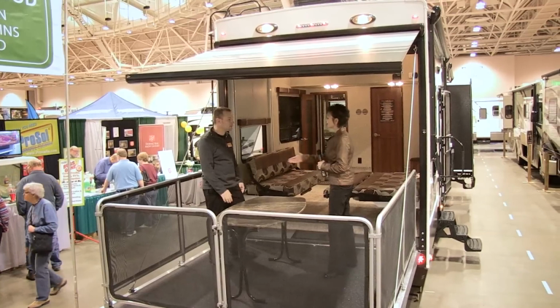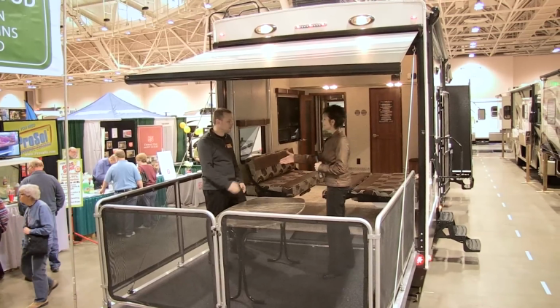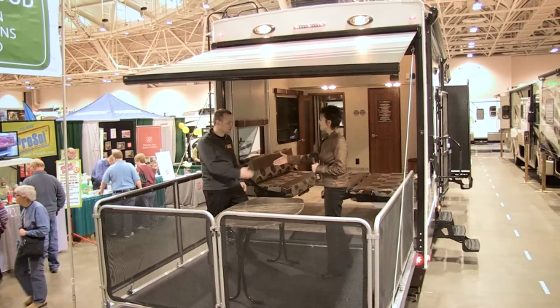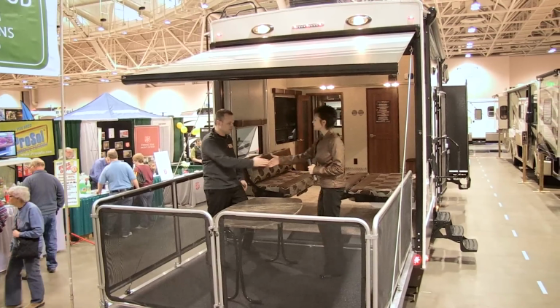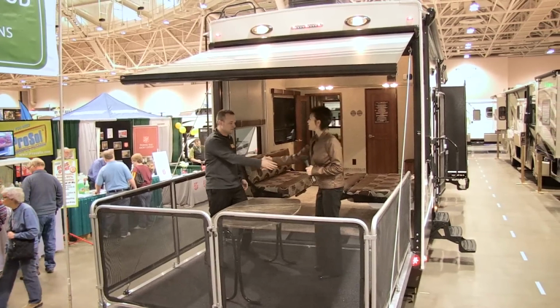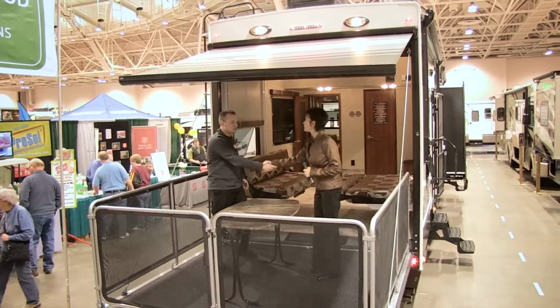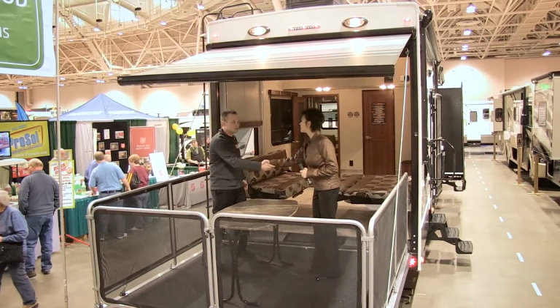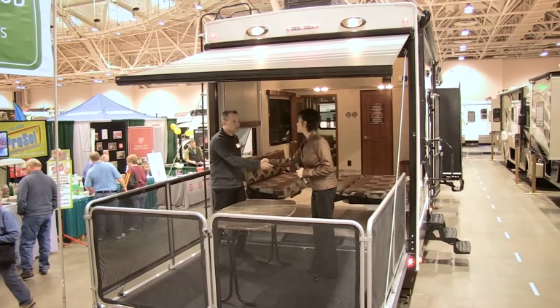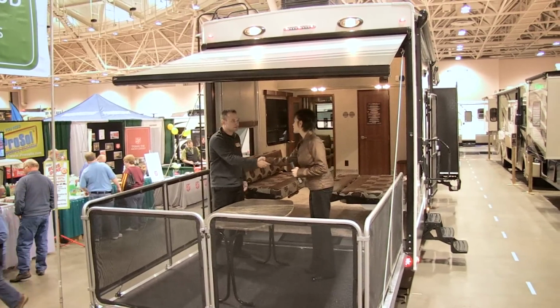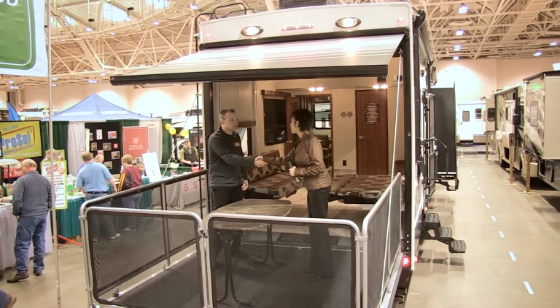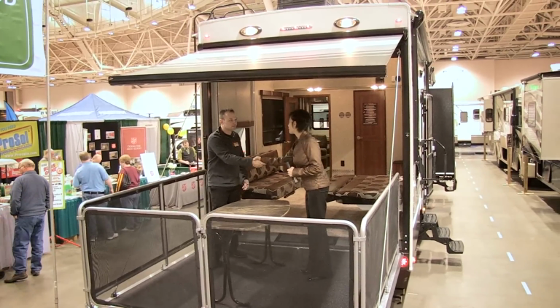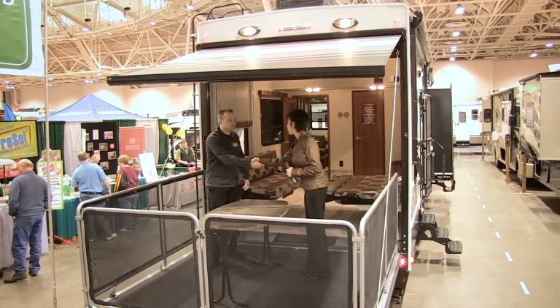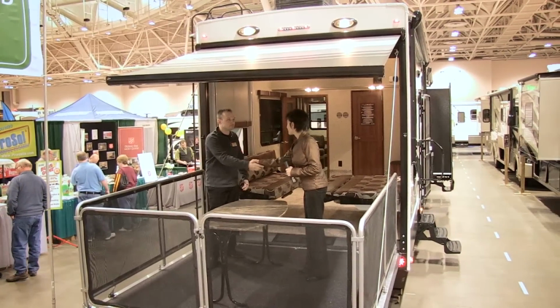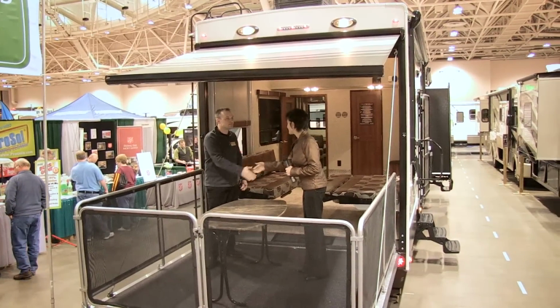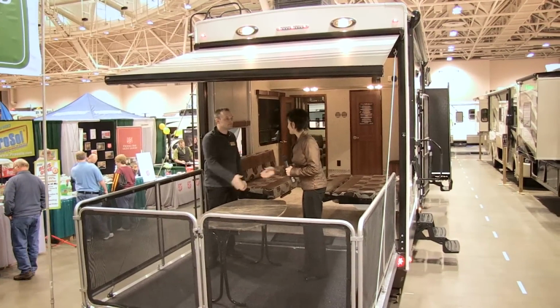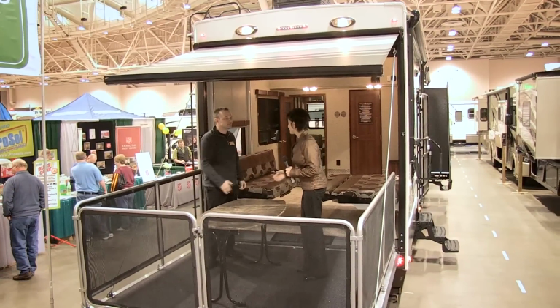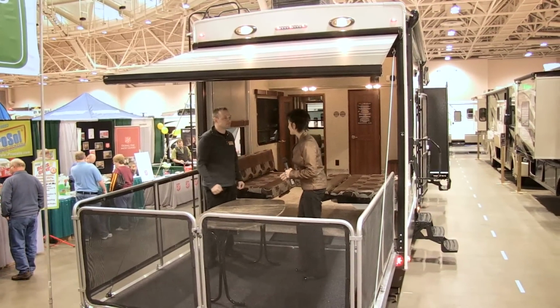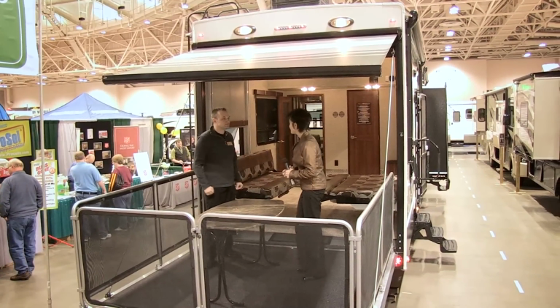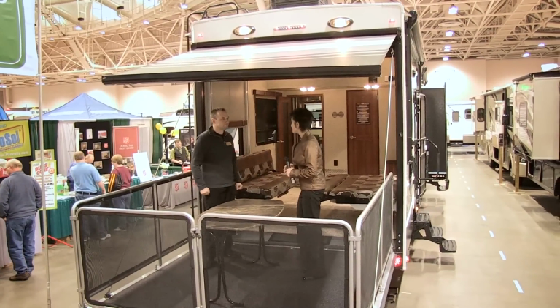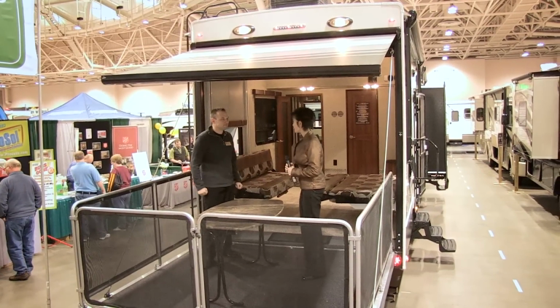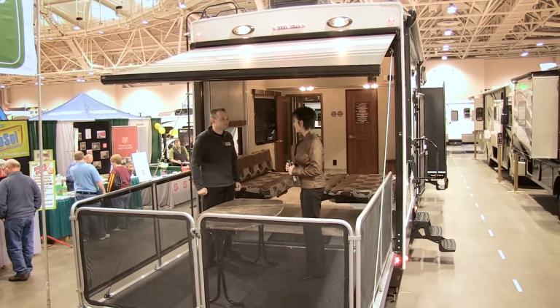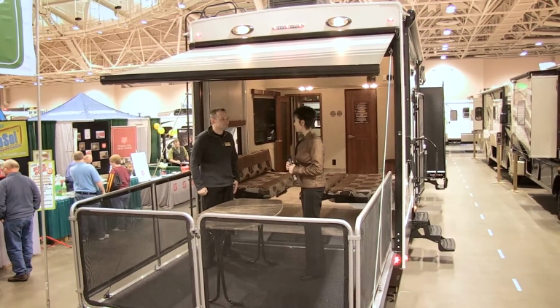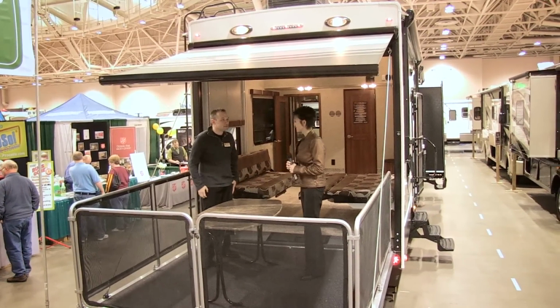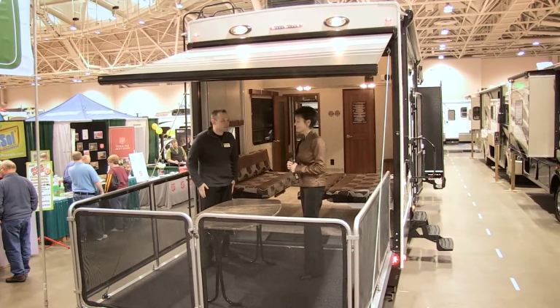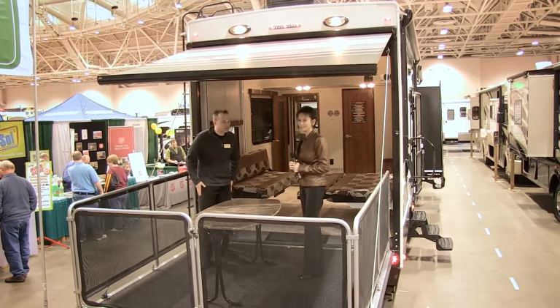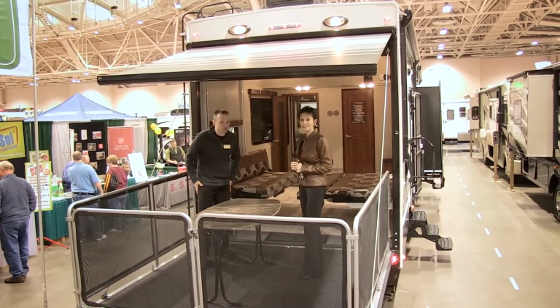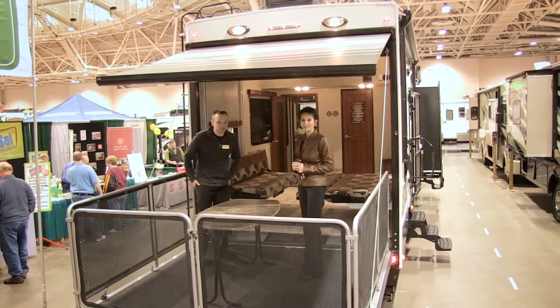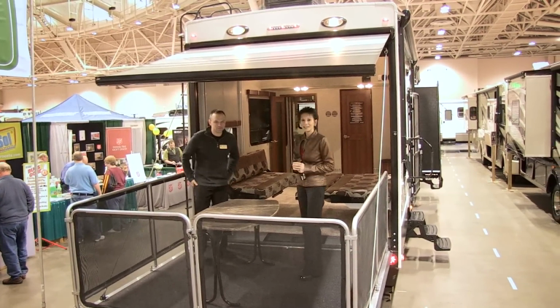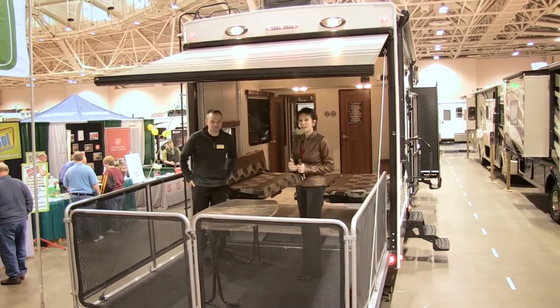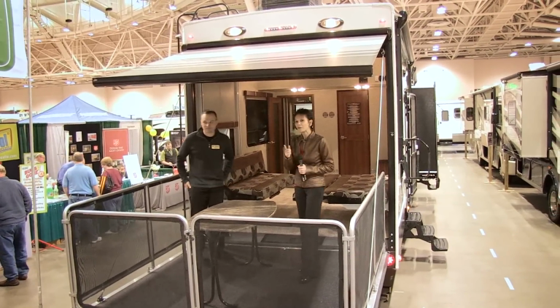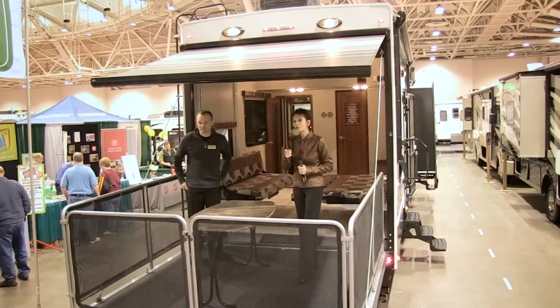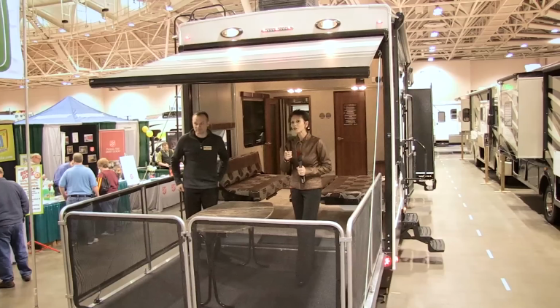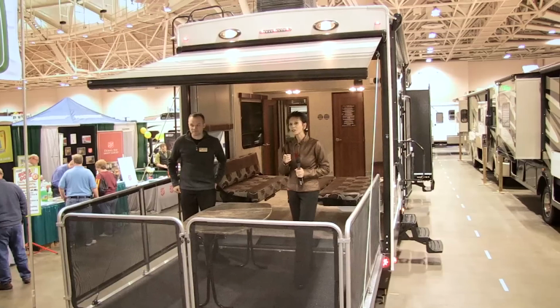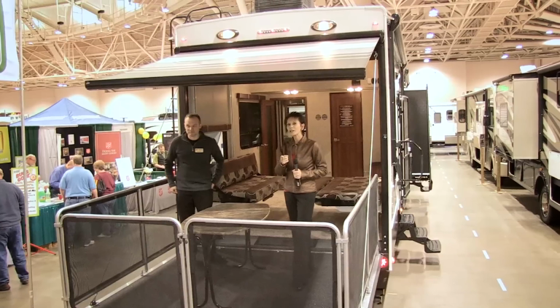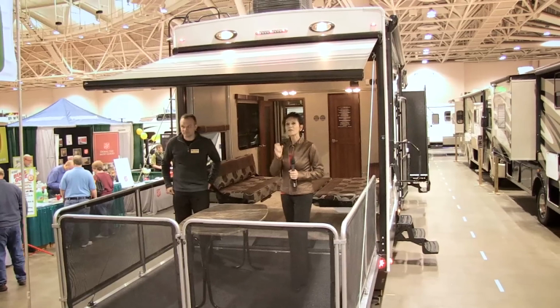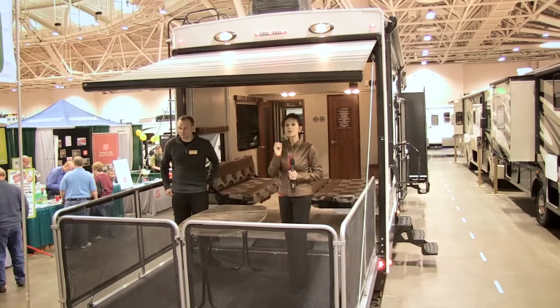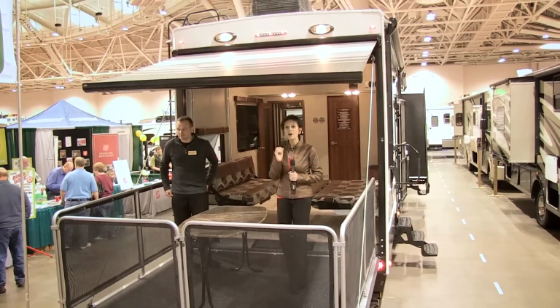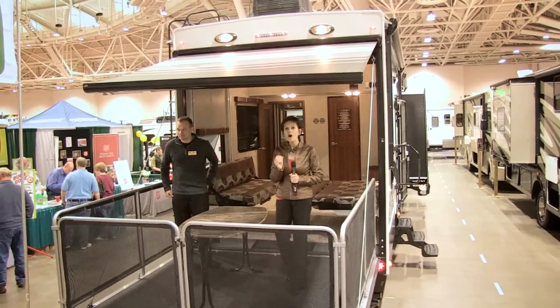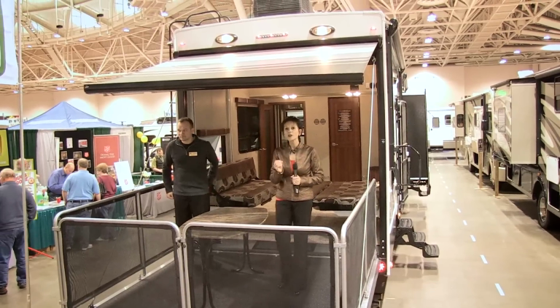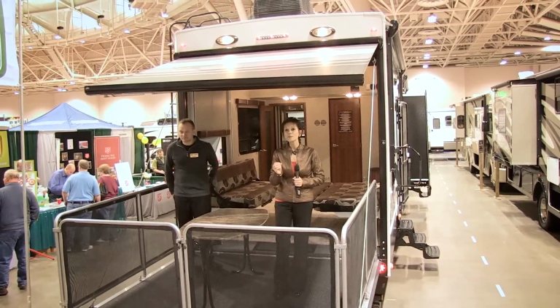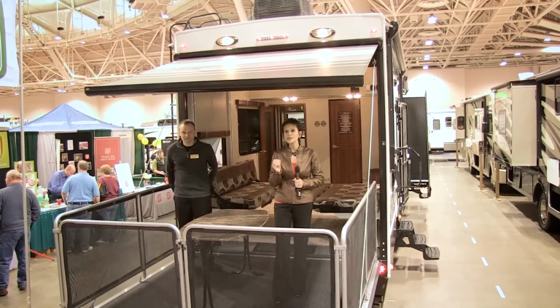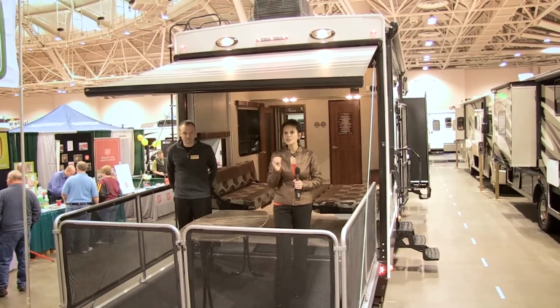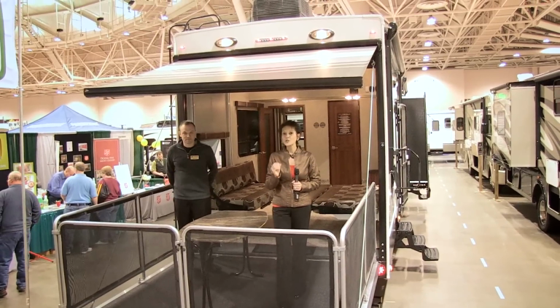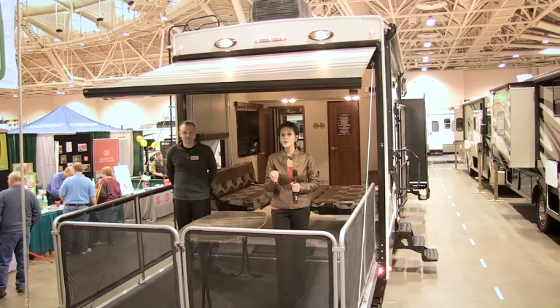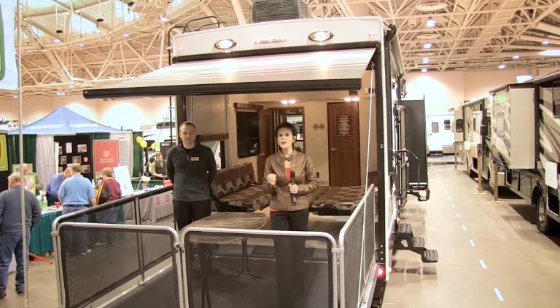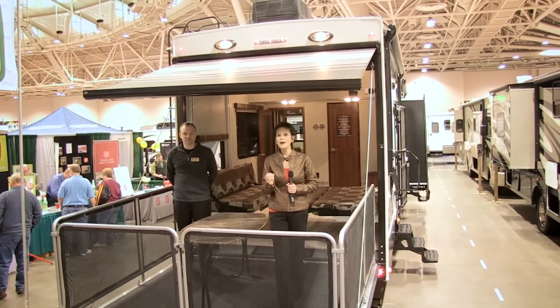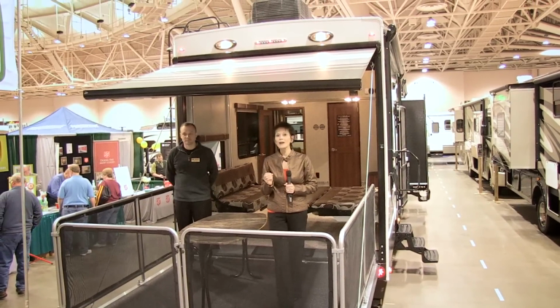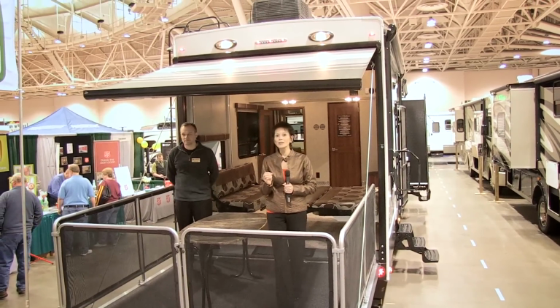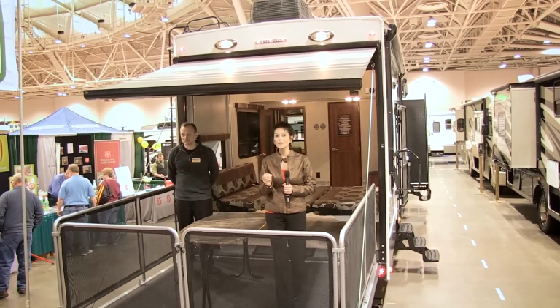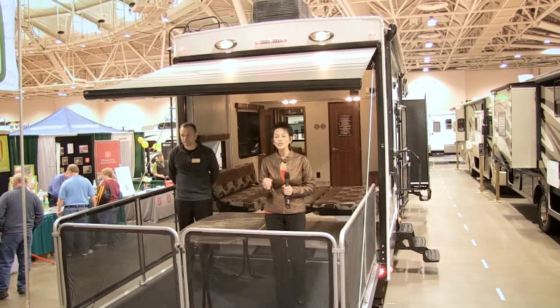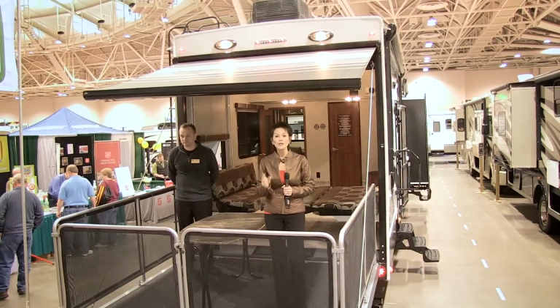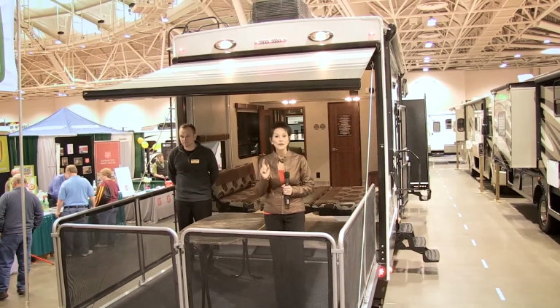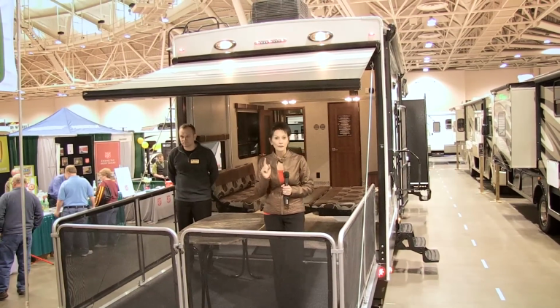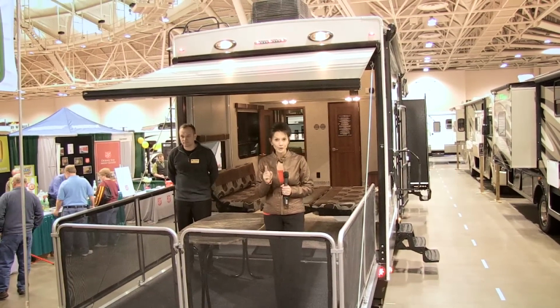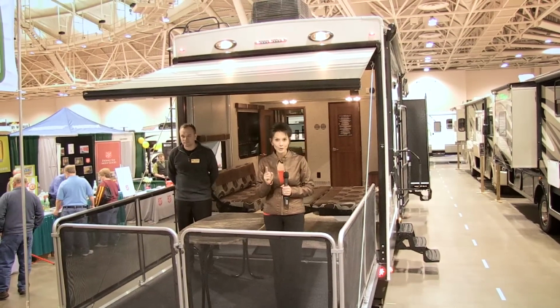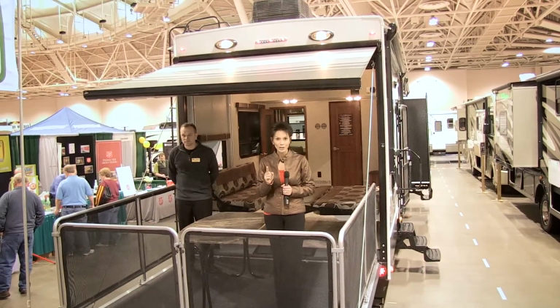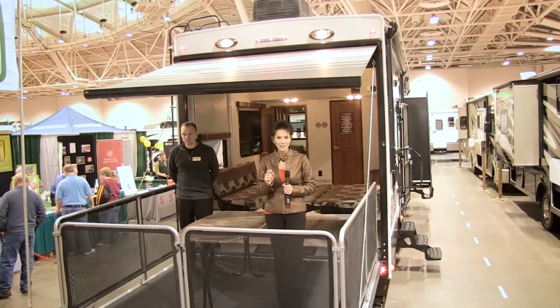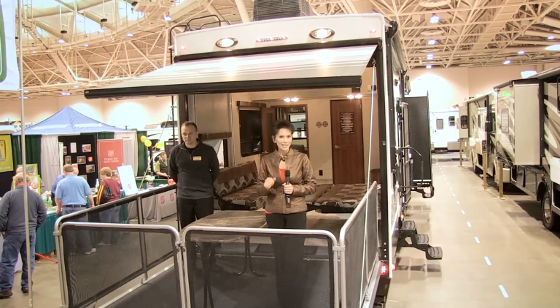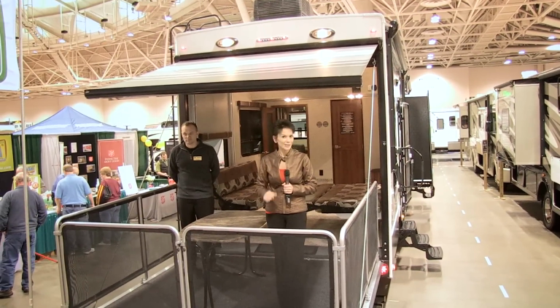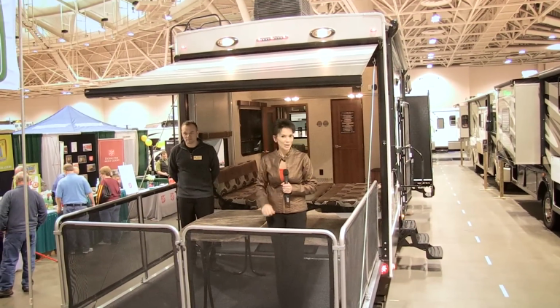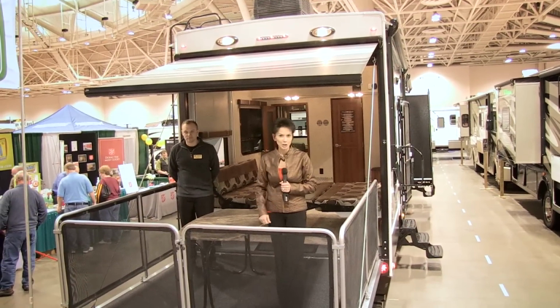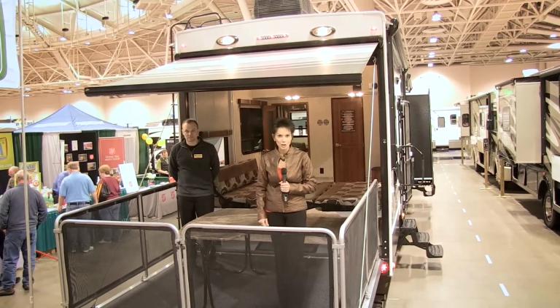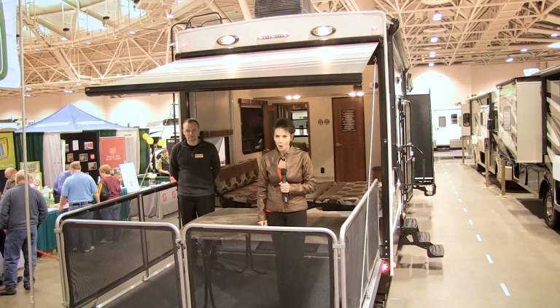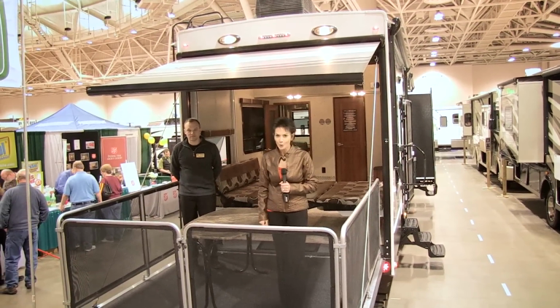Collin, you have been so informative — thank you so much. If you're looking for the ultimate in toy haulers, the Fusion is a showstopper.